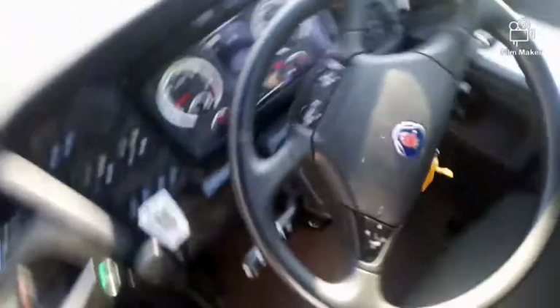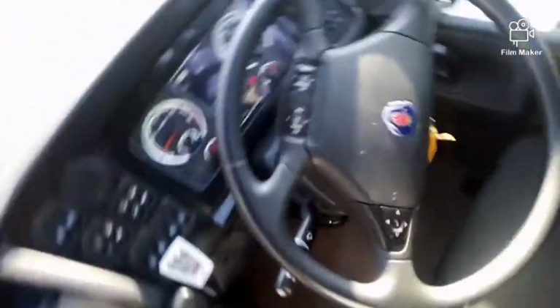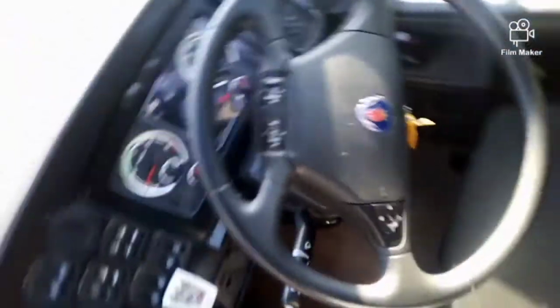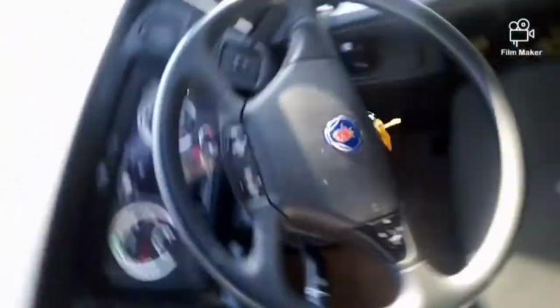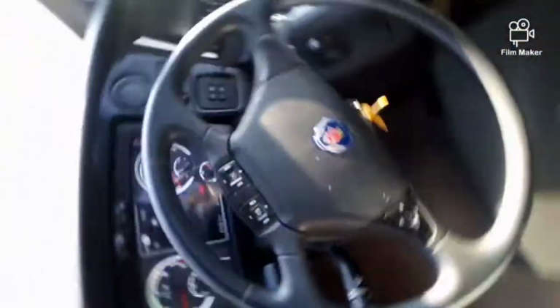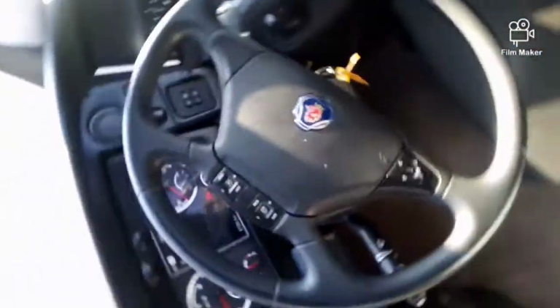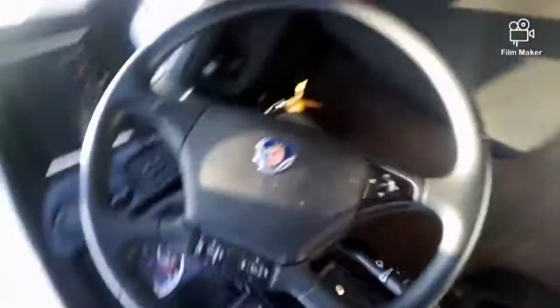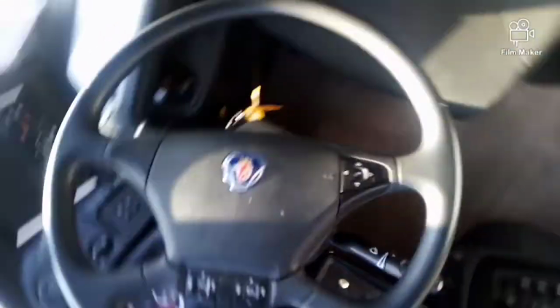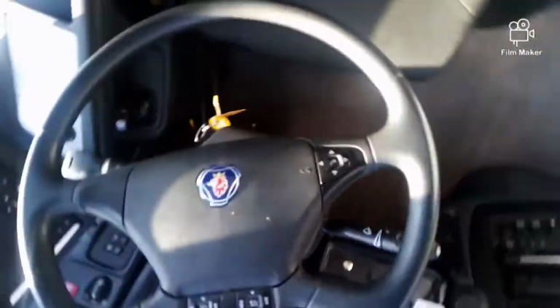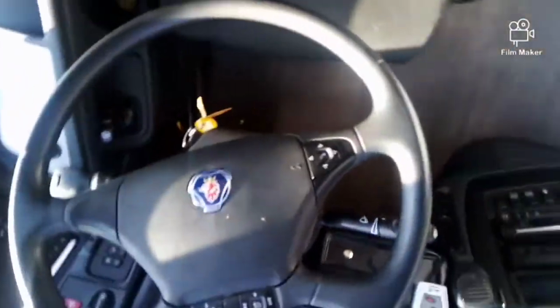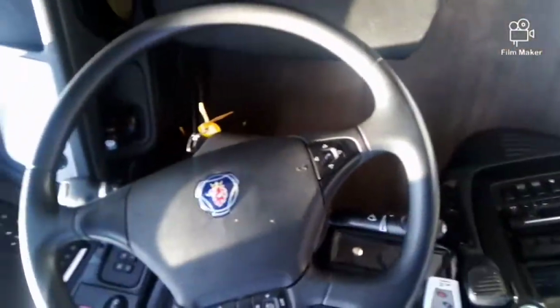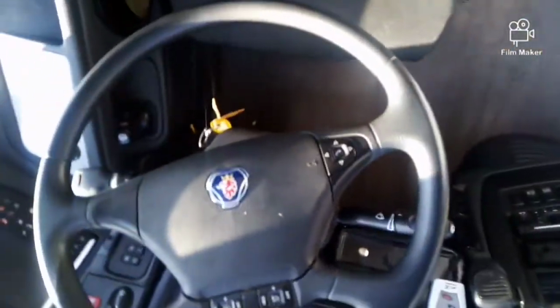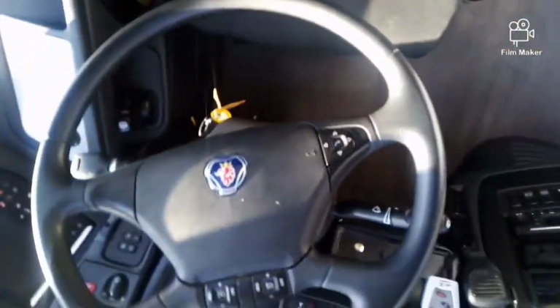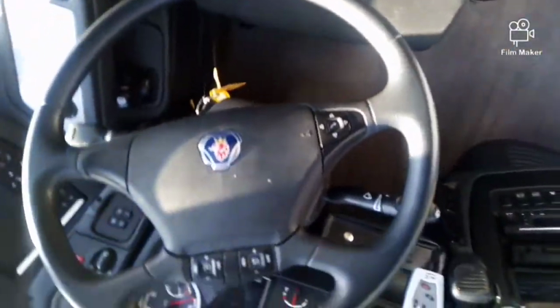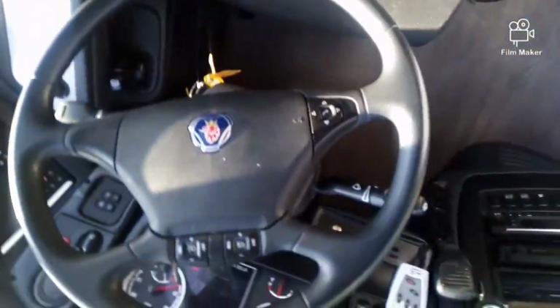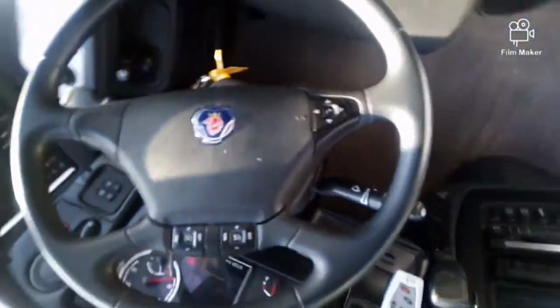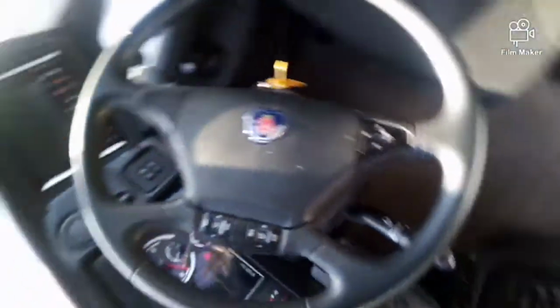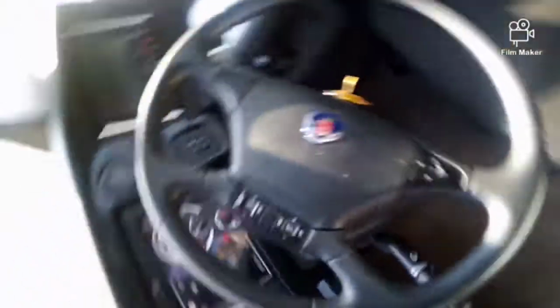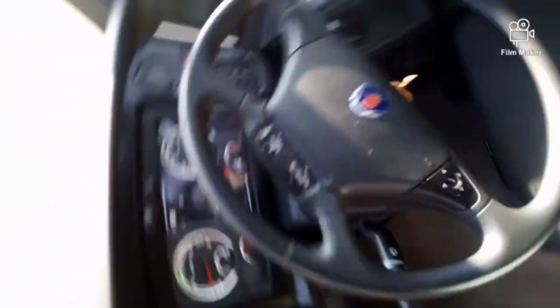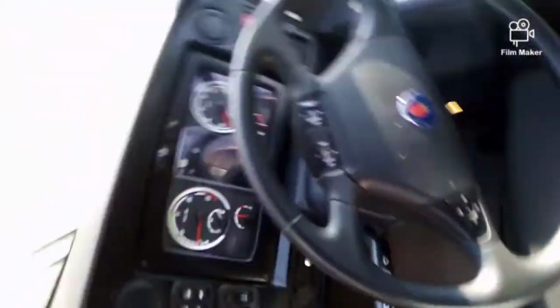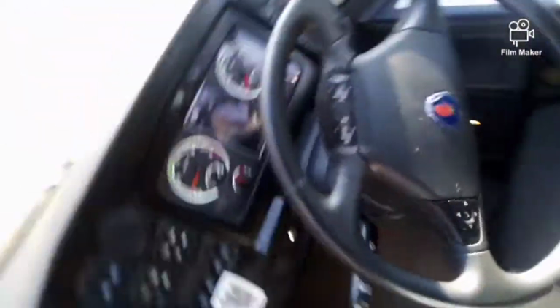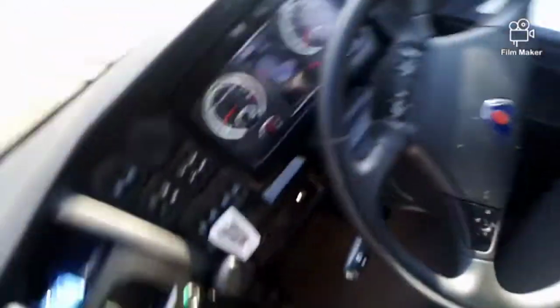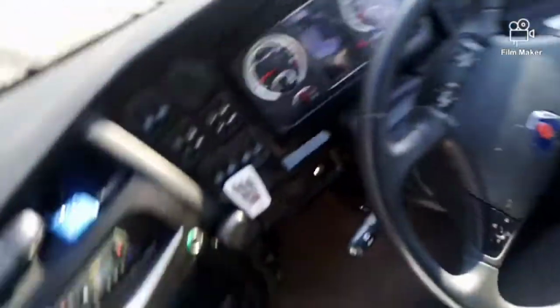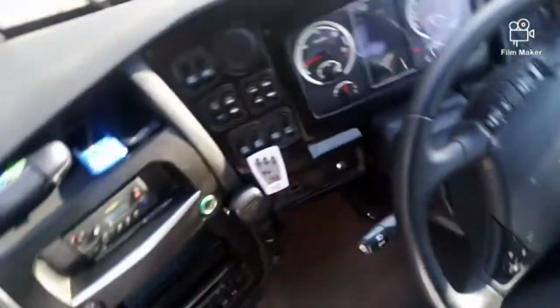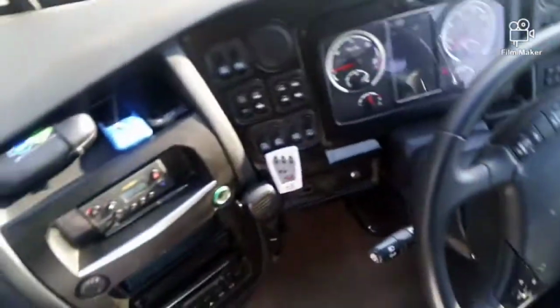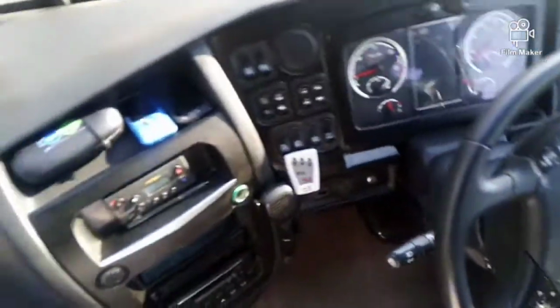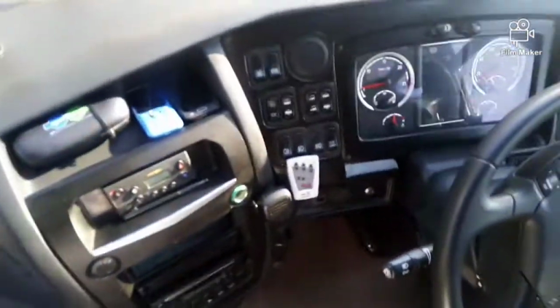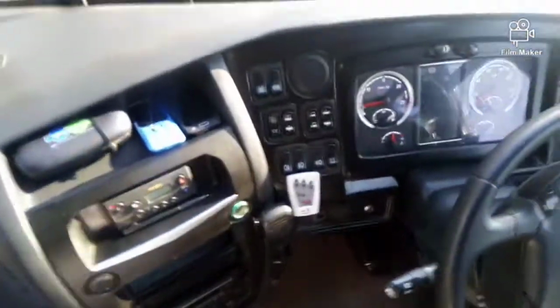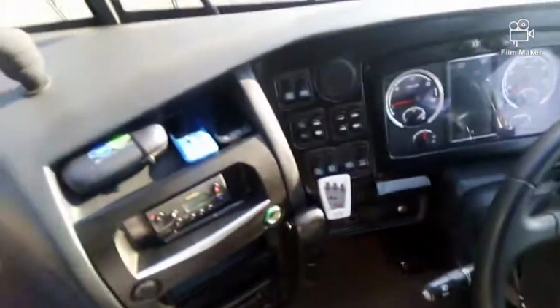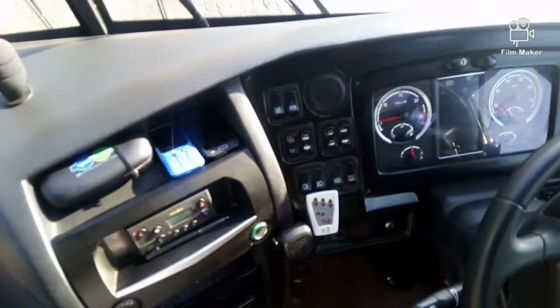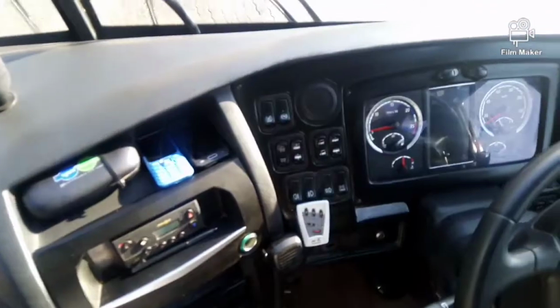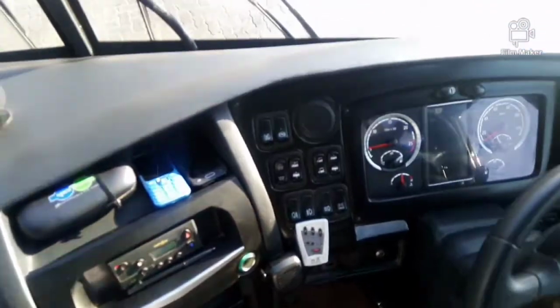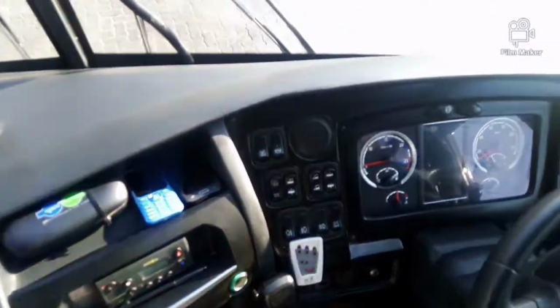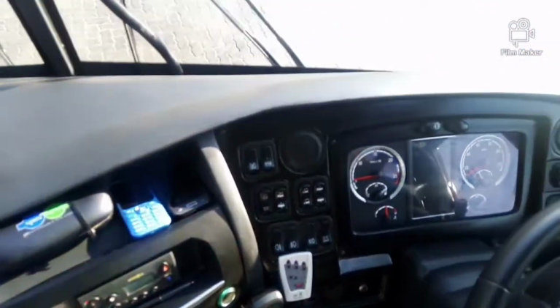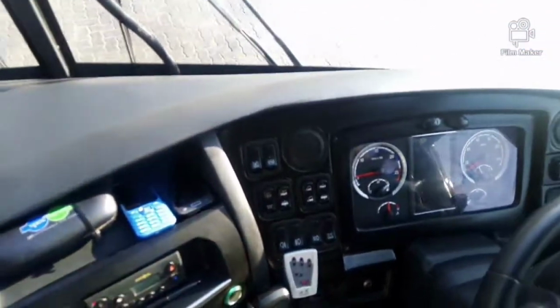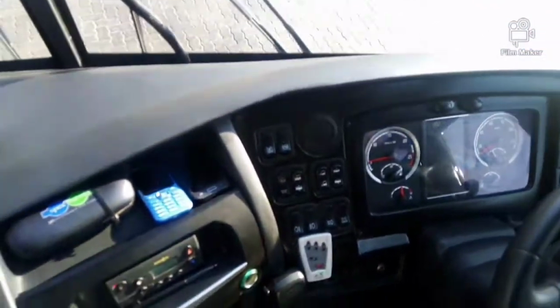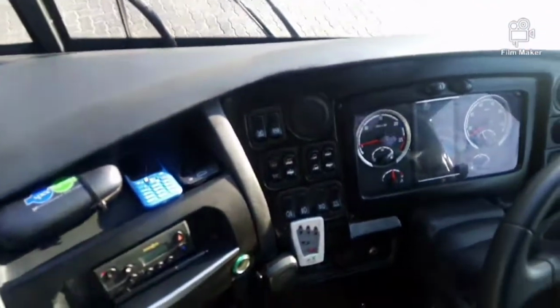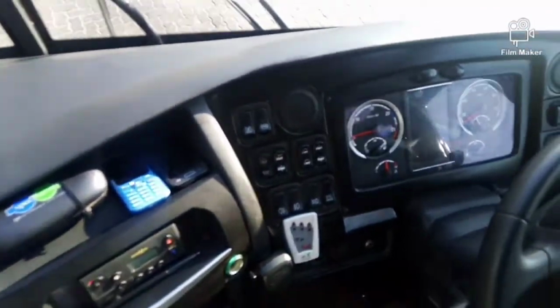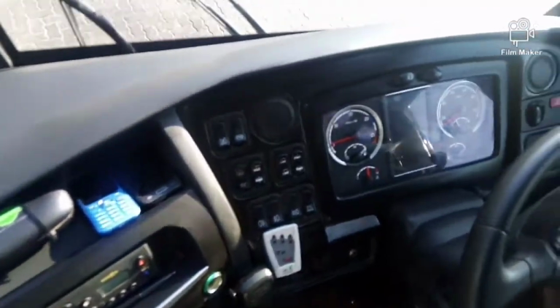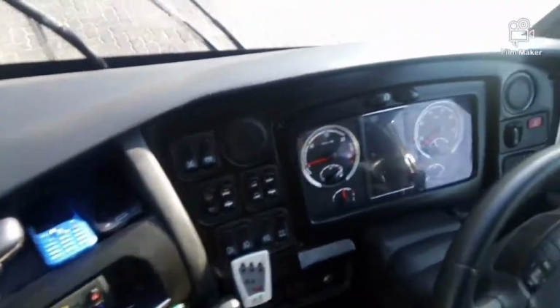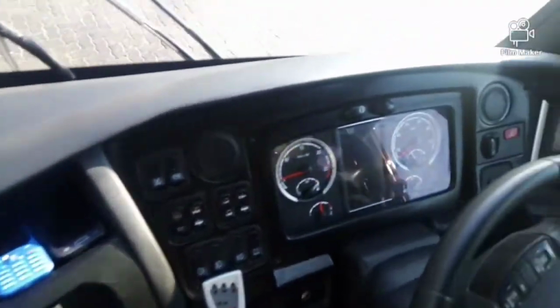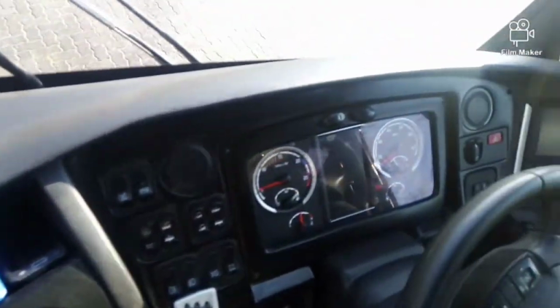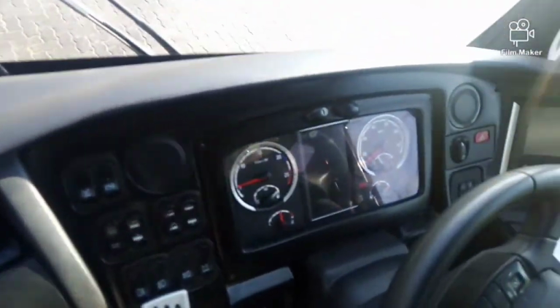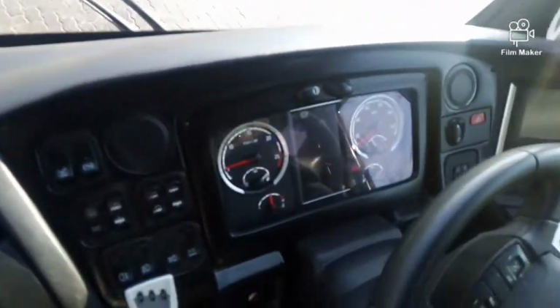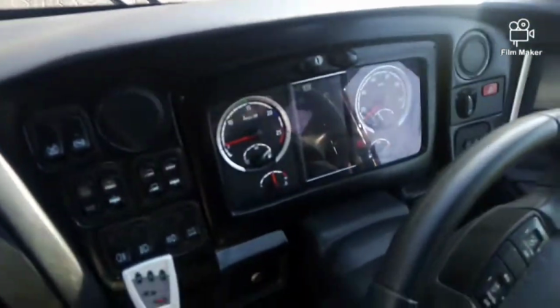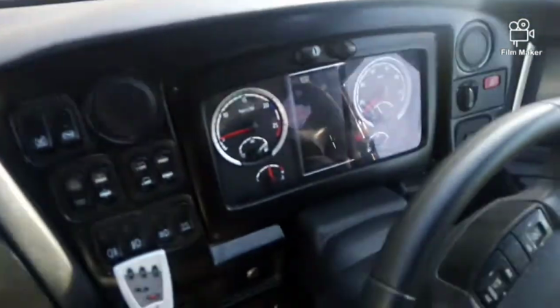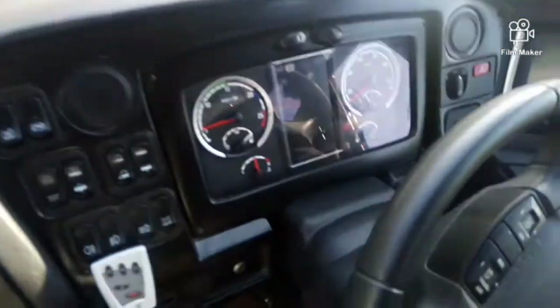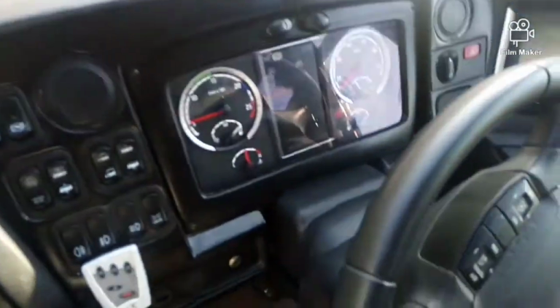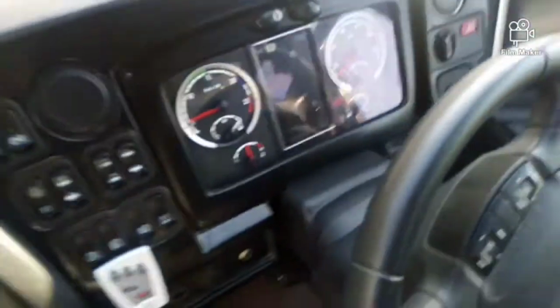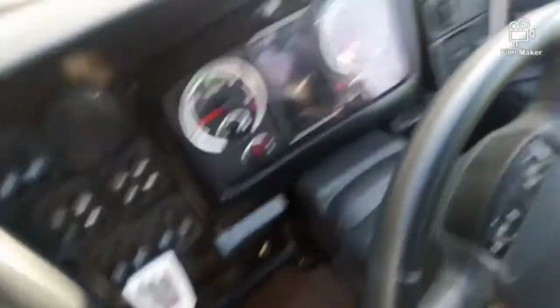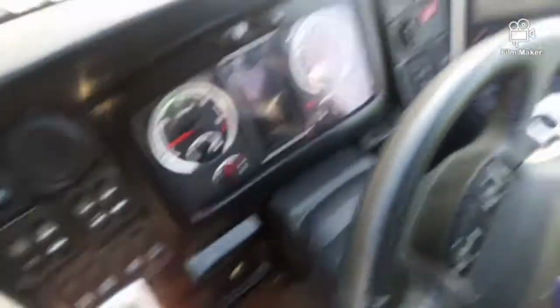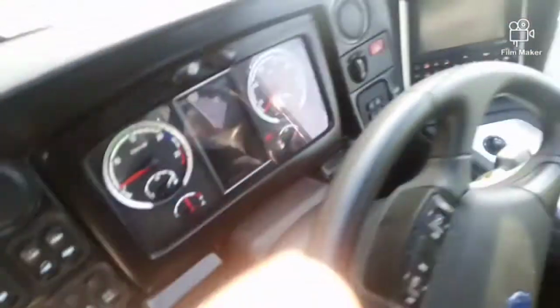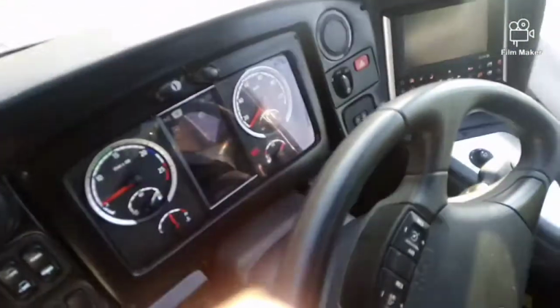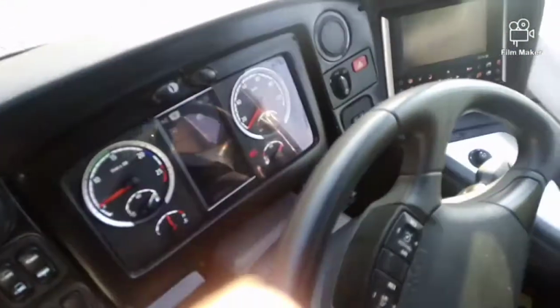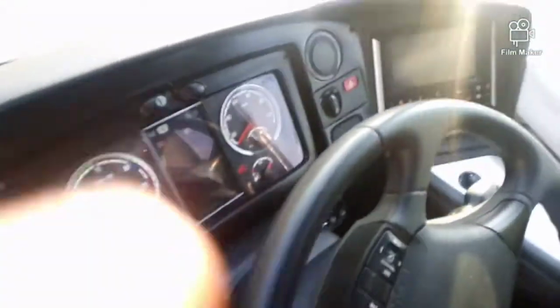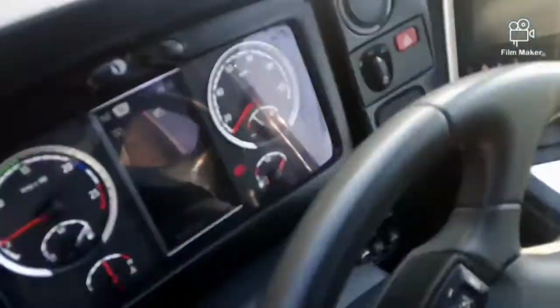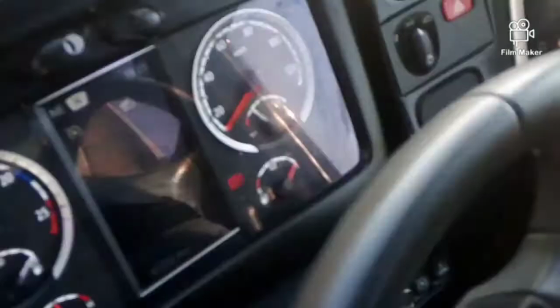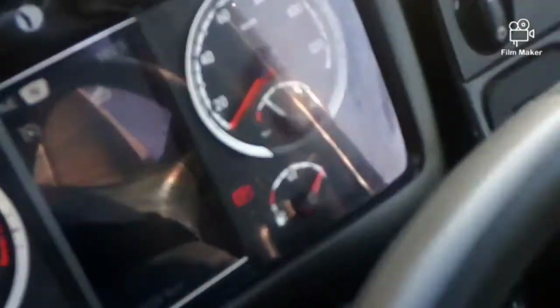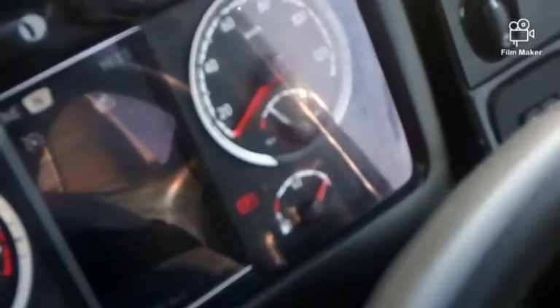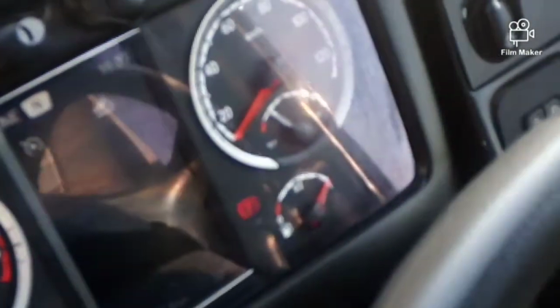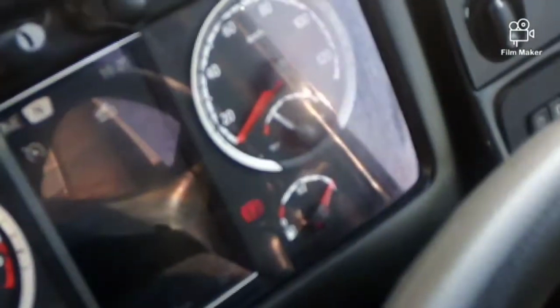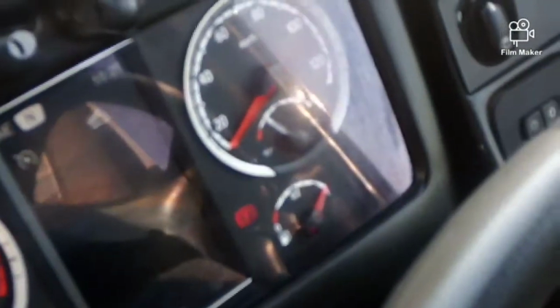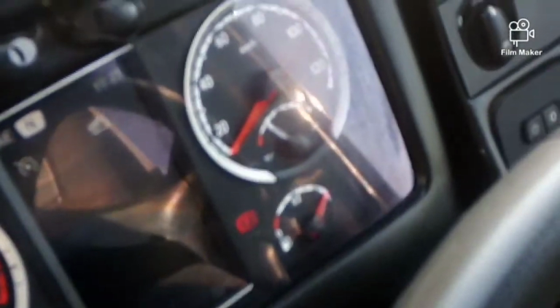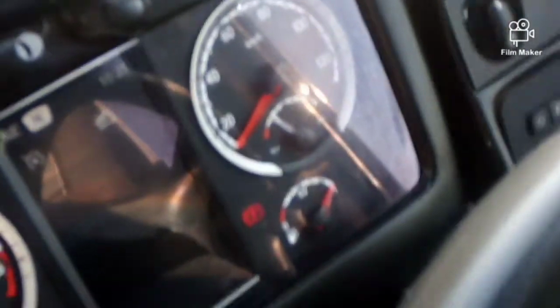It's powered by Scania. Maximum speed is 120.